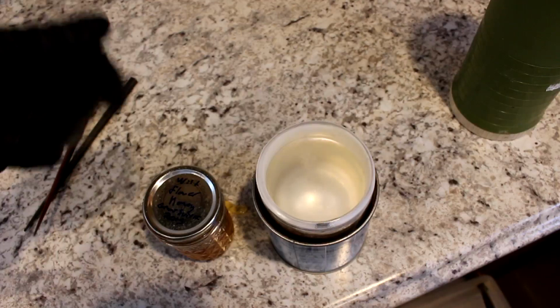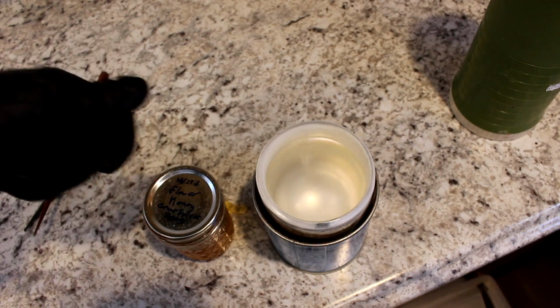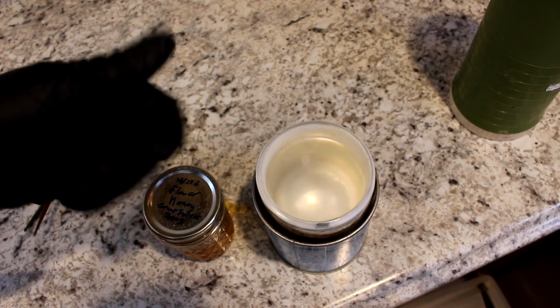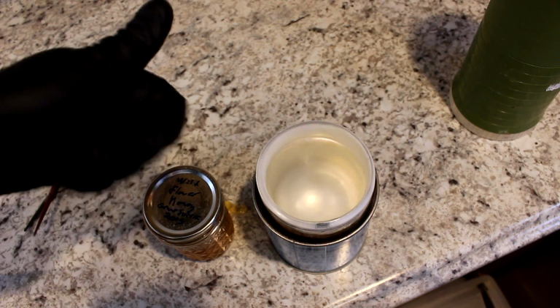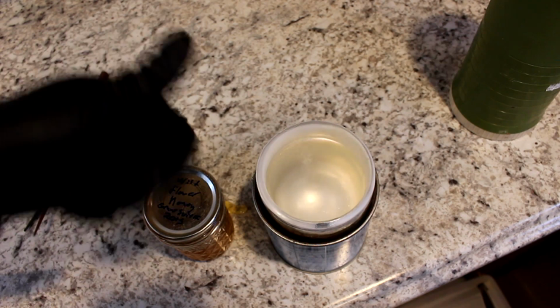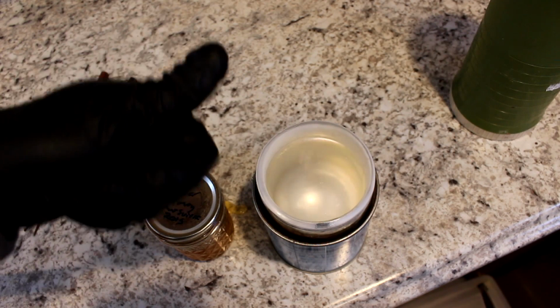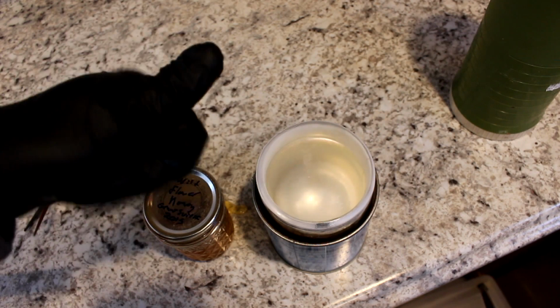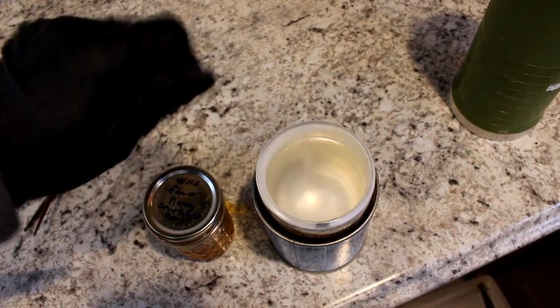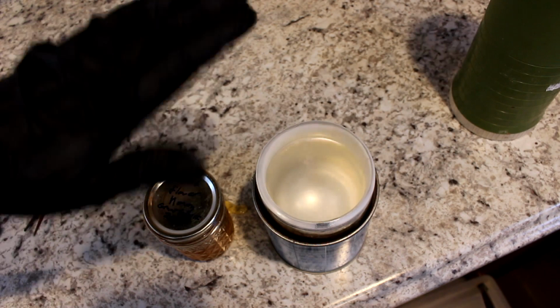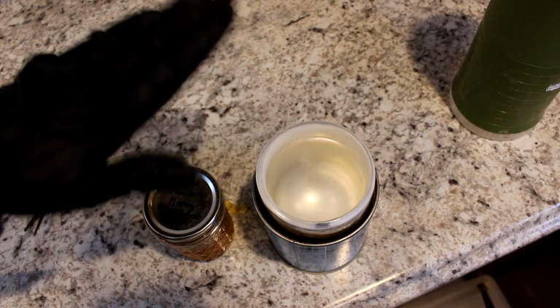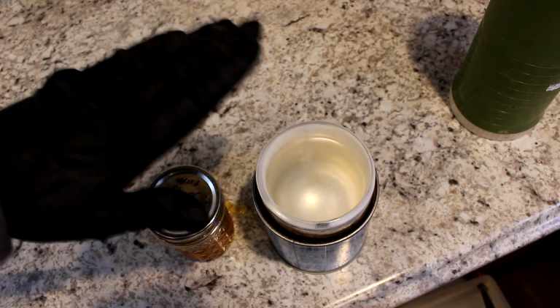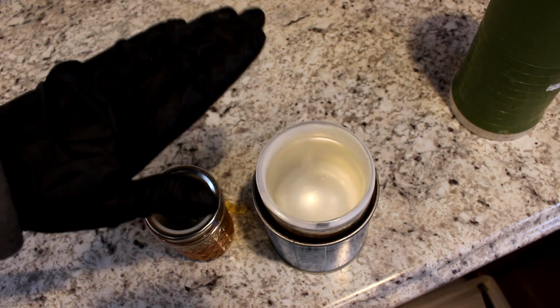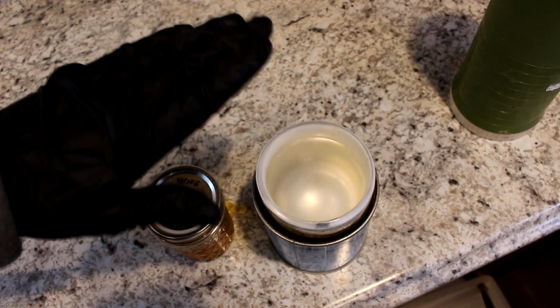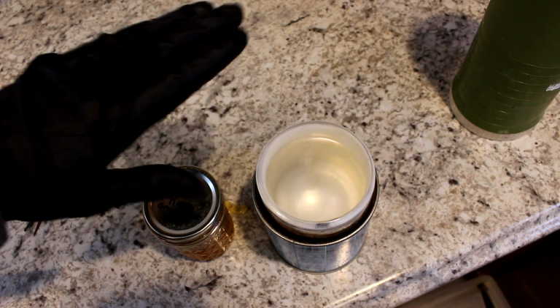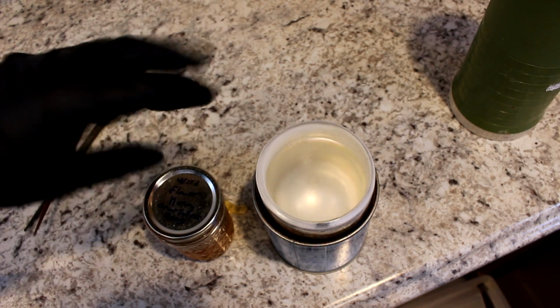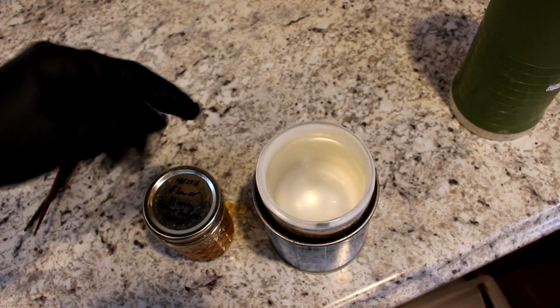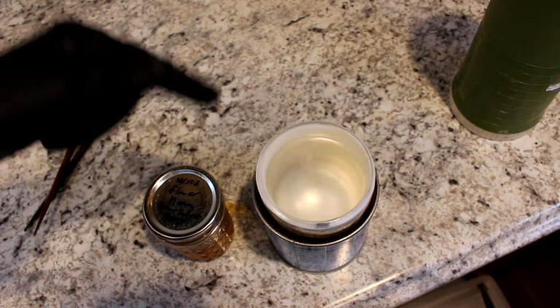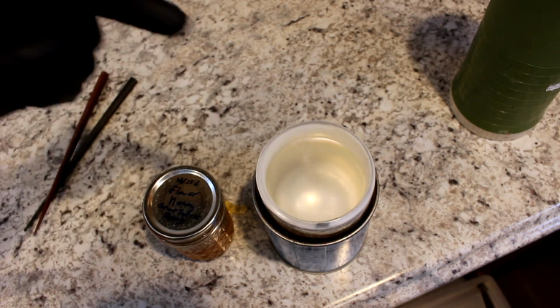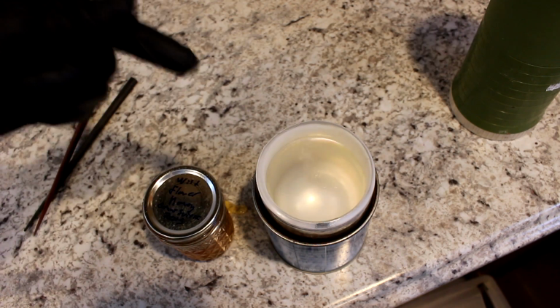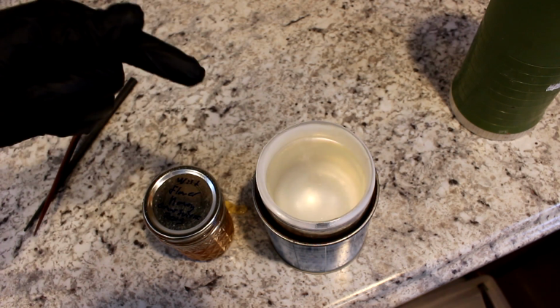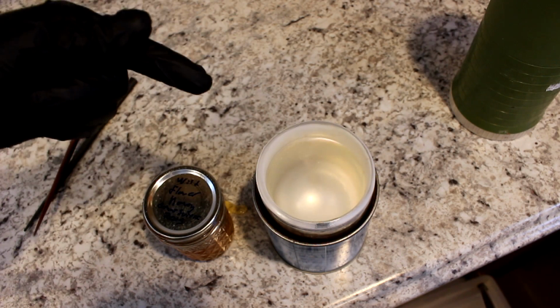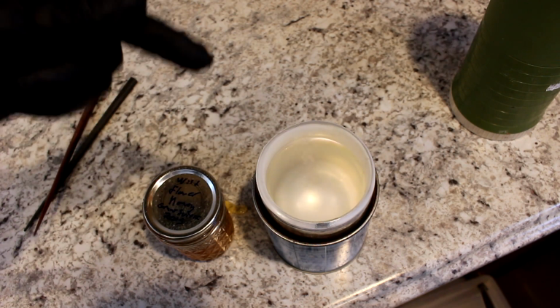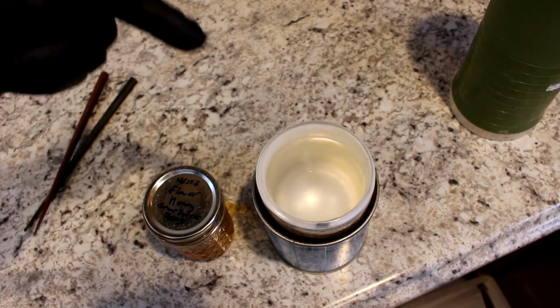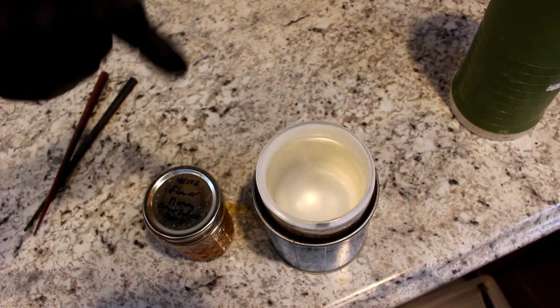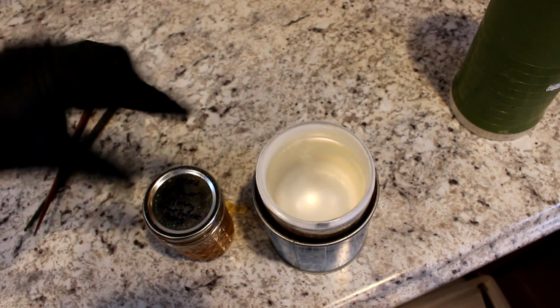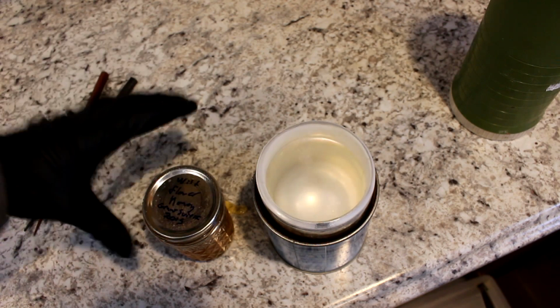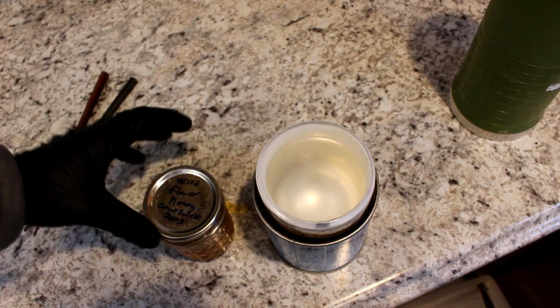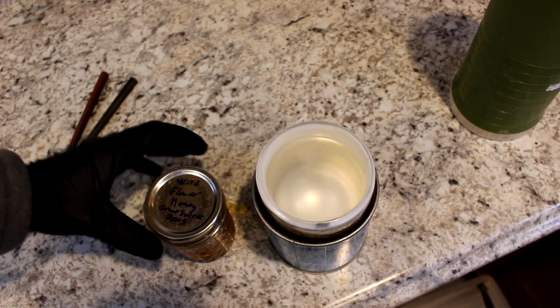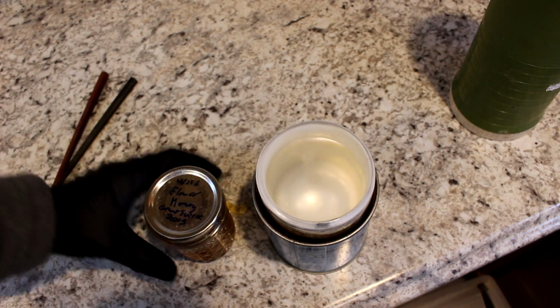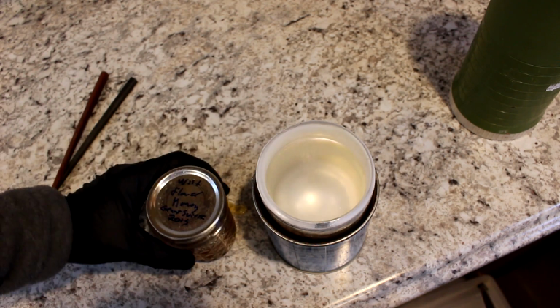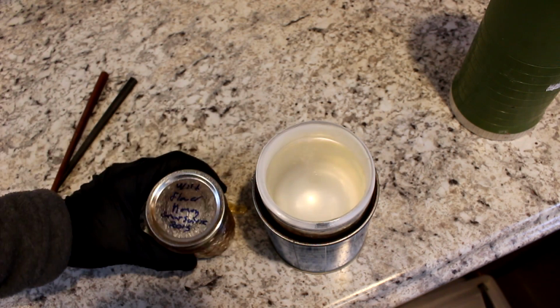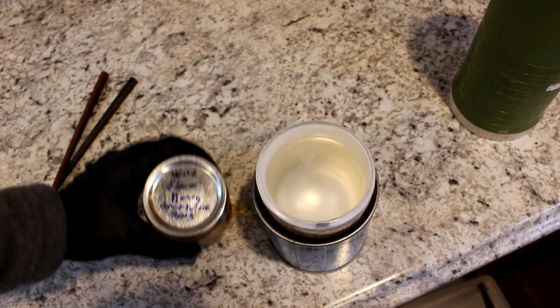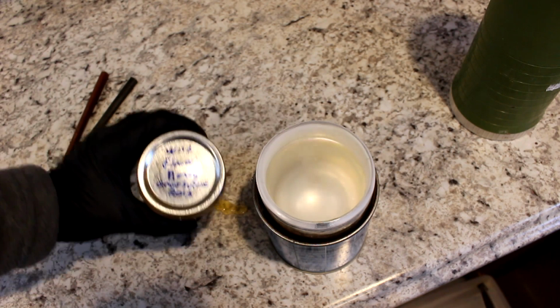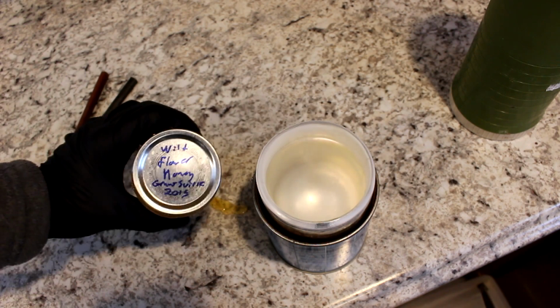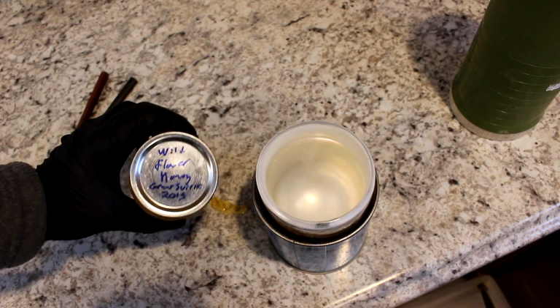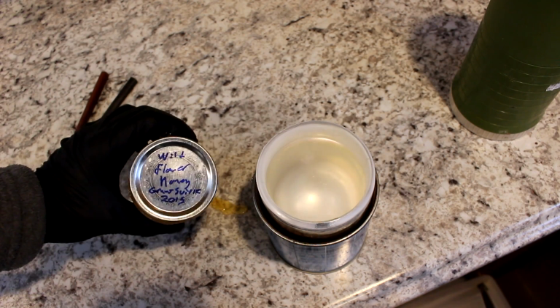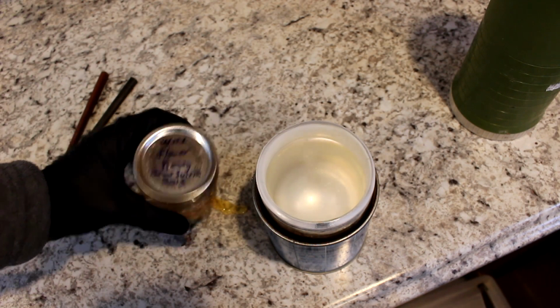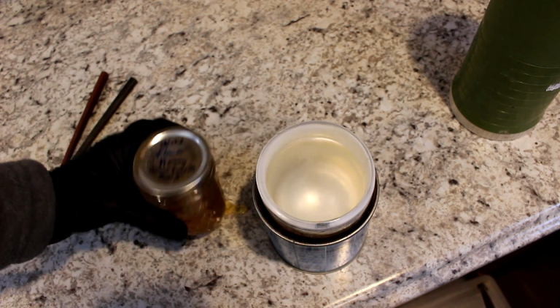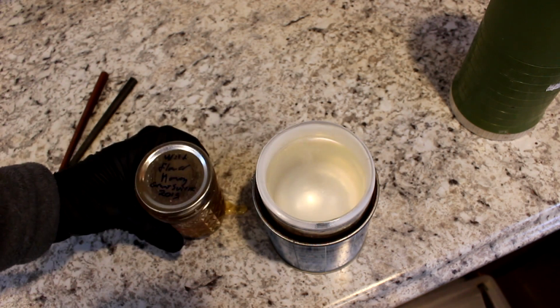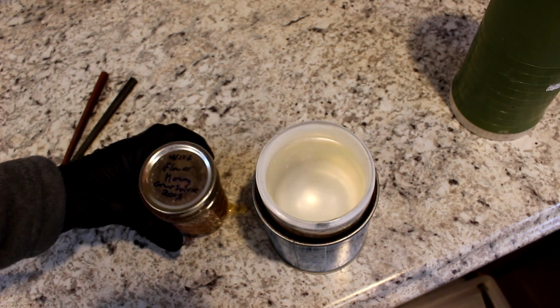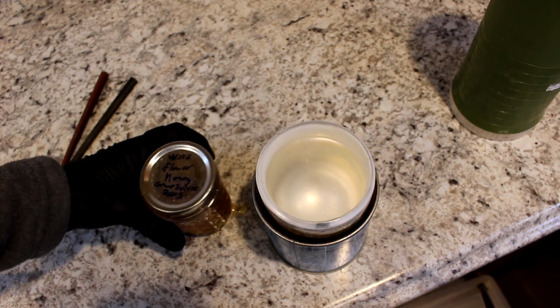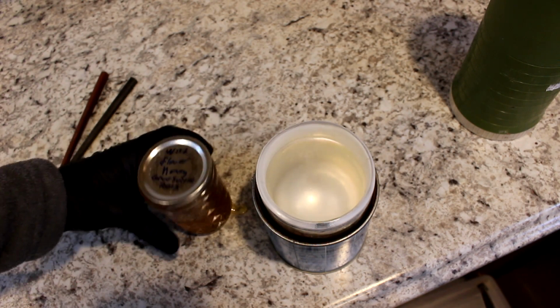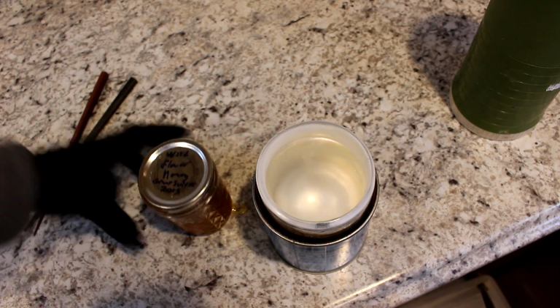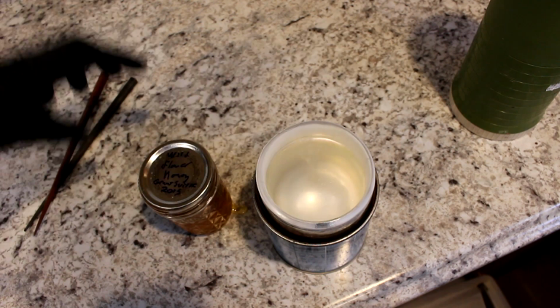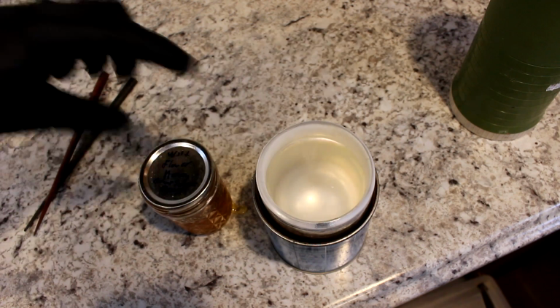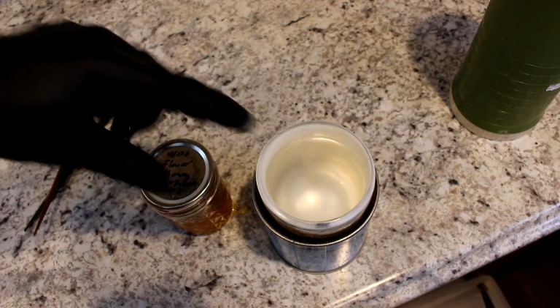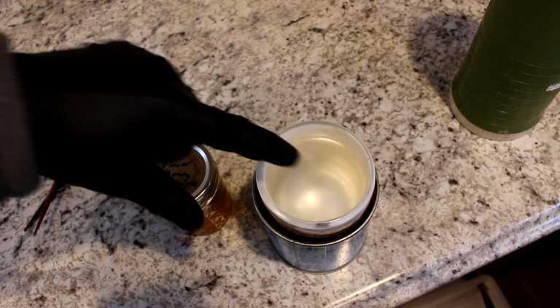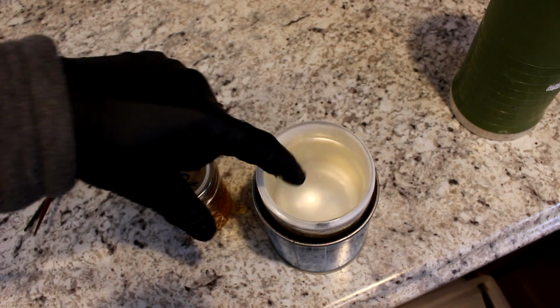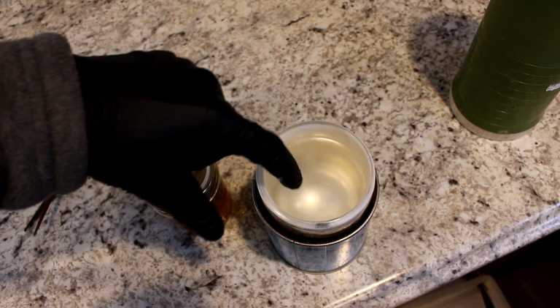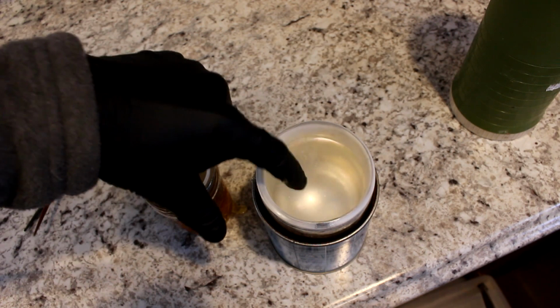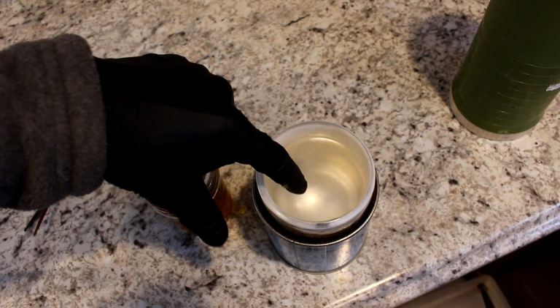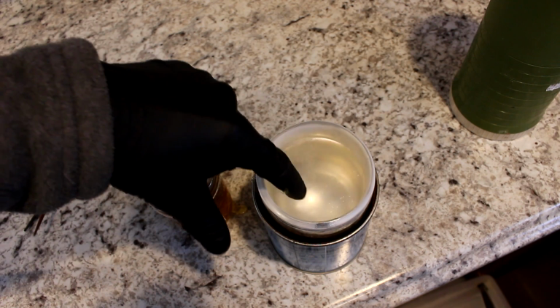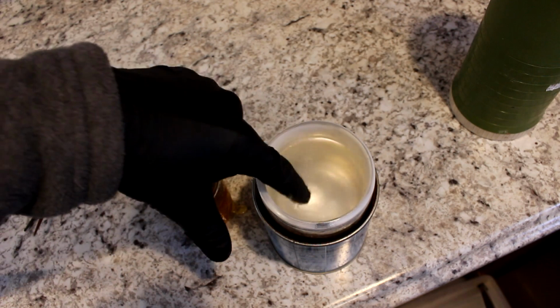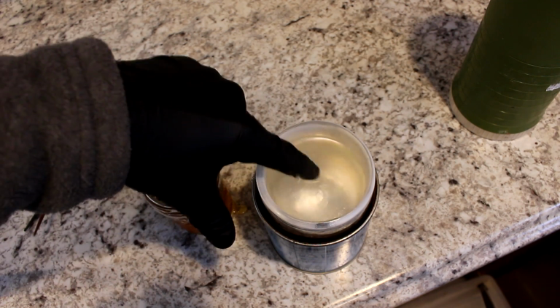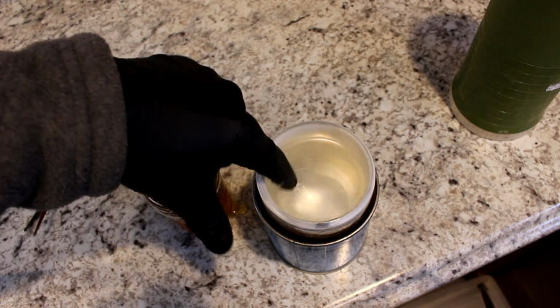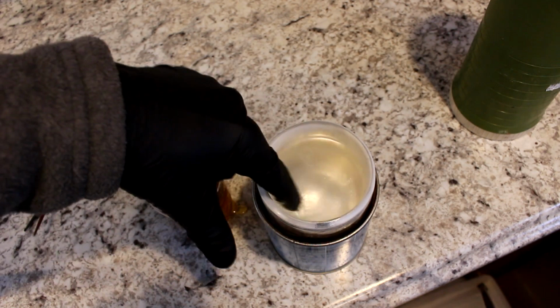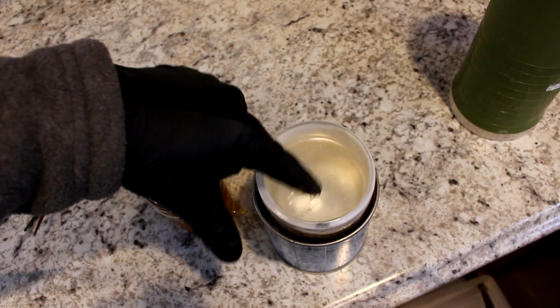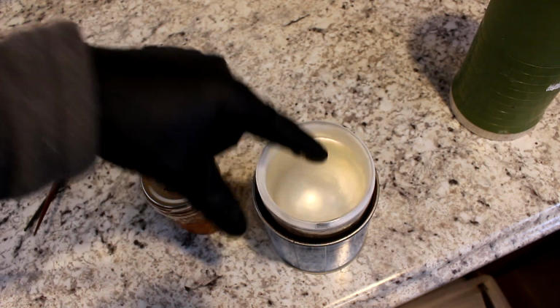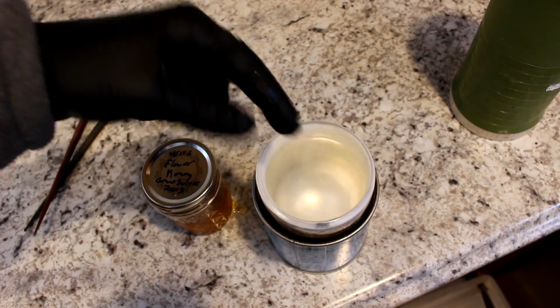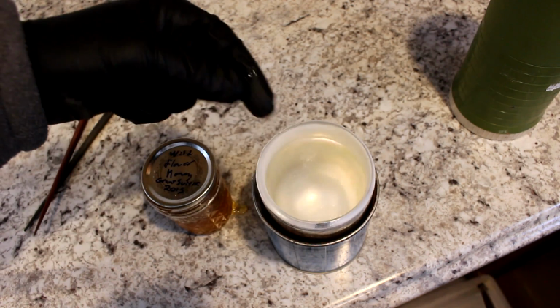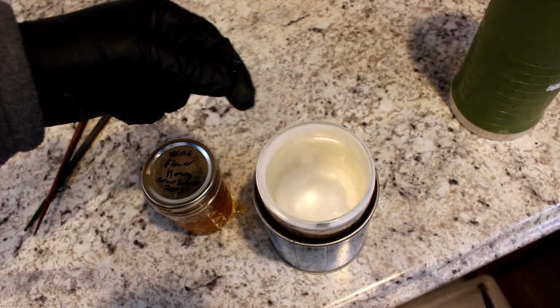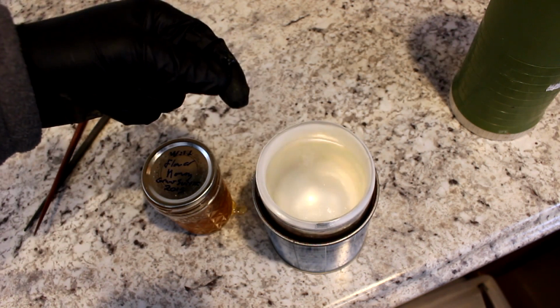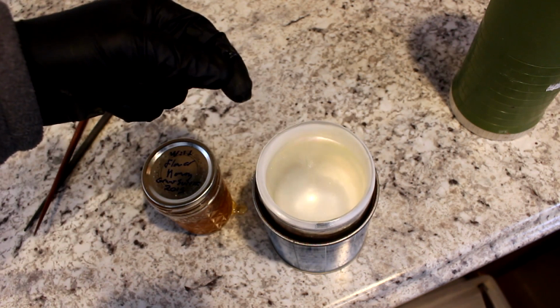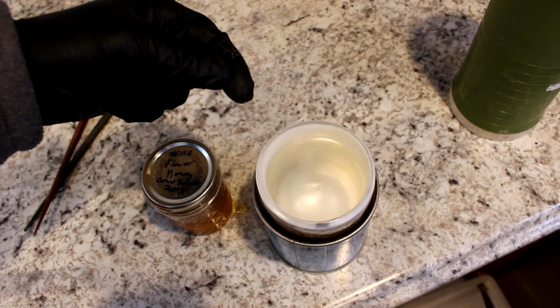Hi everyone, welcome back to Cody's Lab. So today I'm going to be freezing honey, as you can see here, with liquid nitrogen, as you can see there.